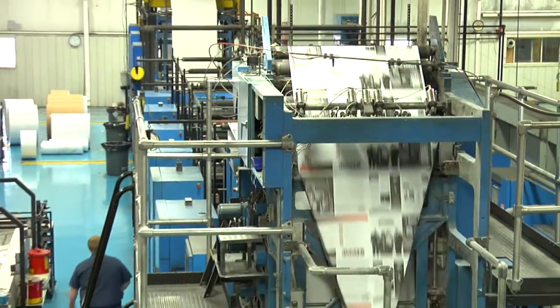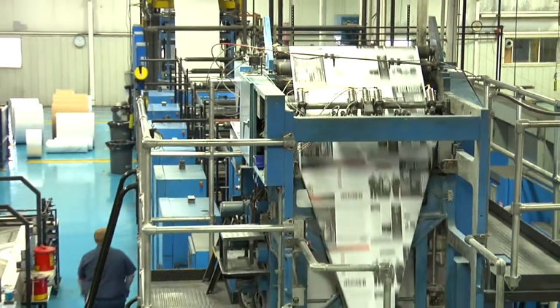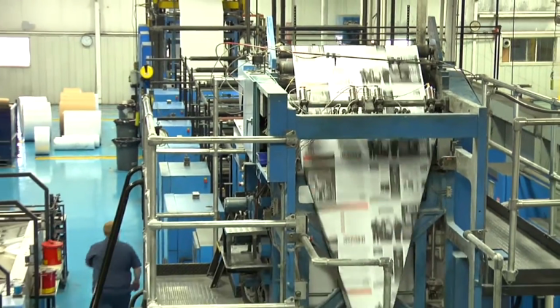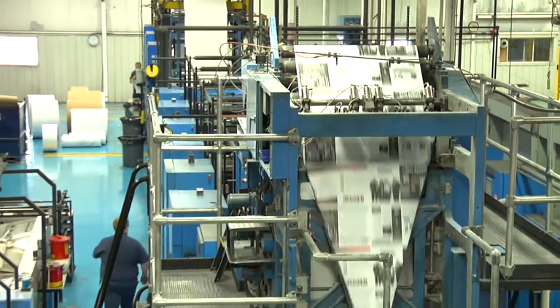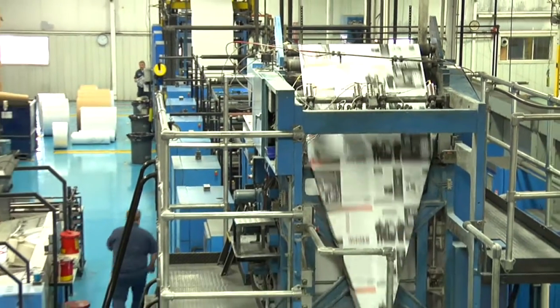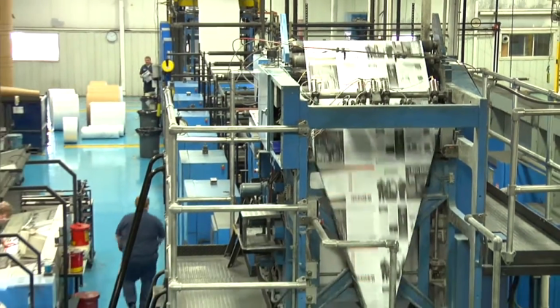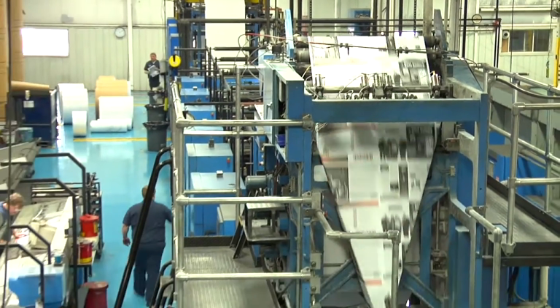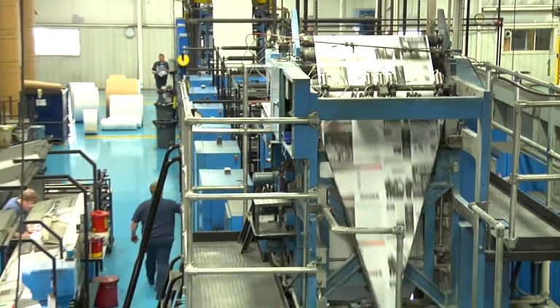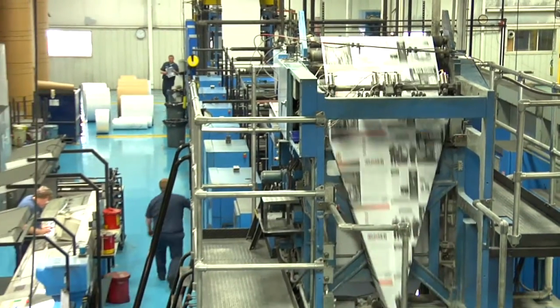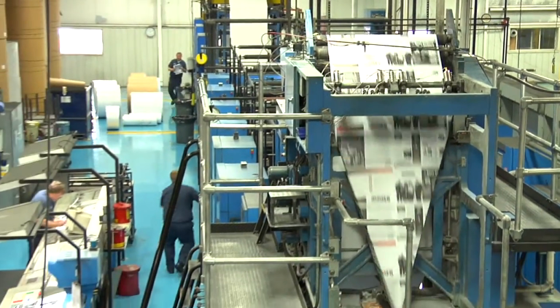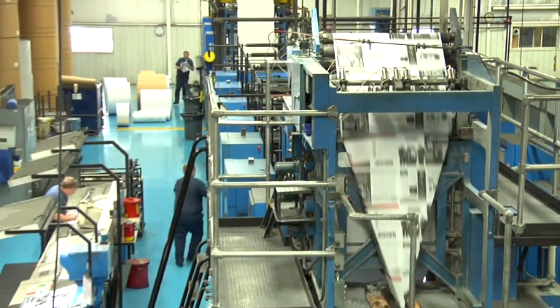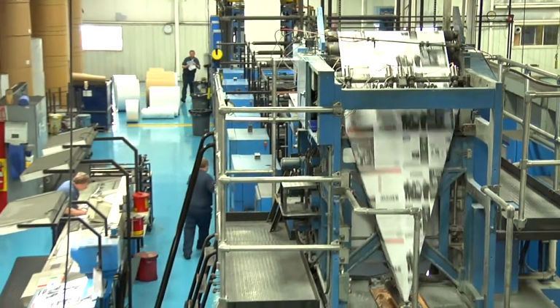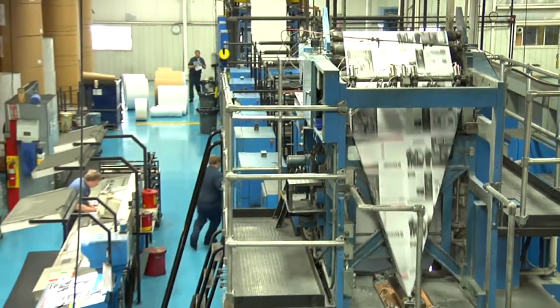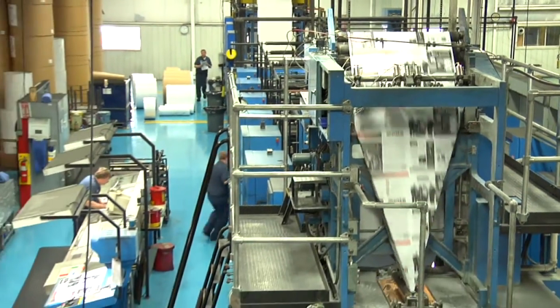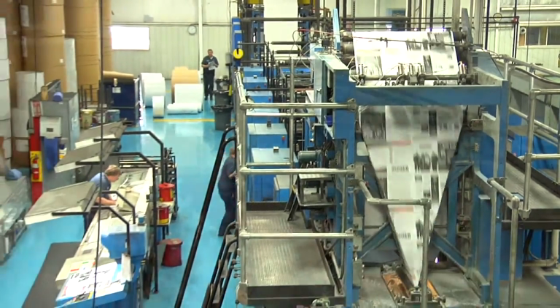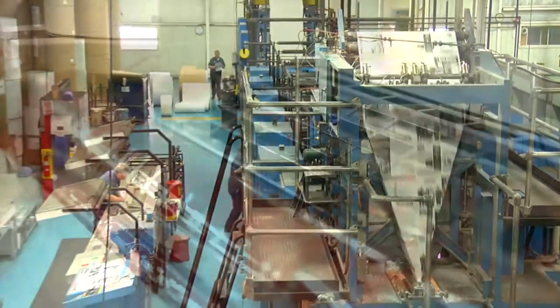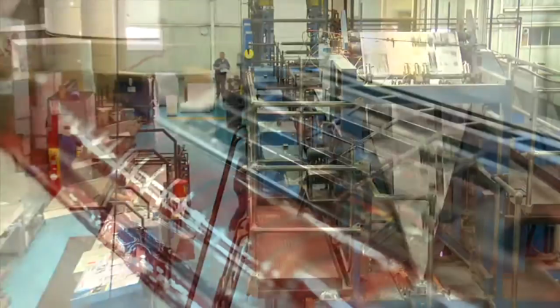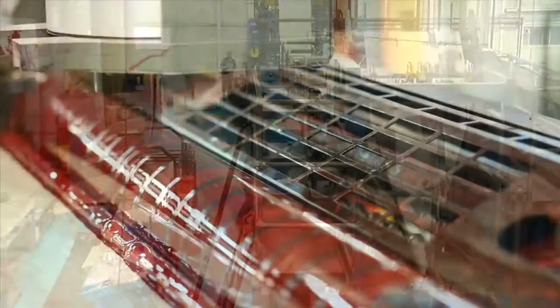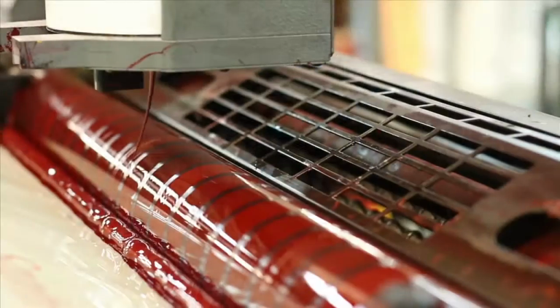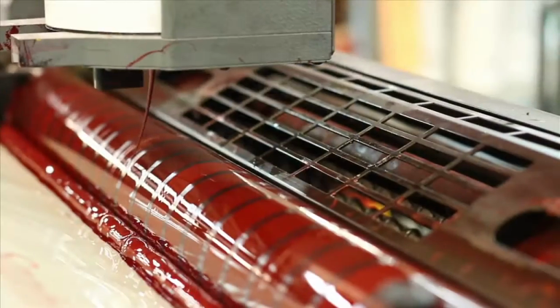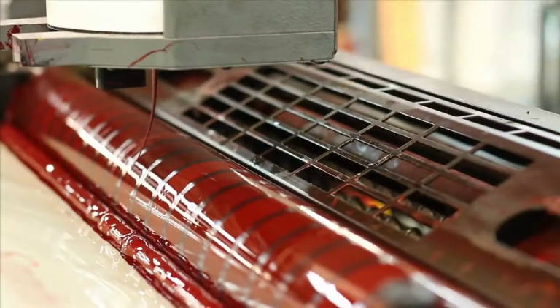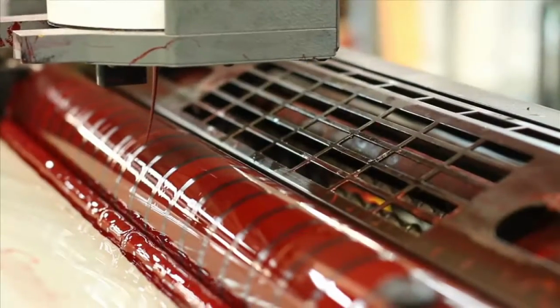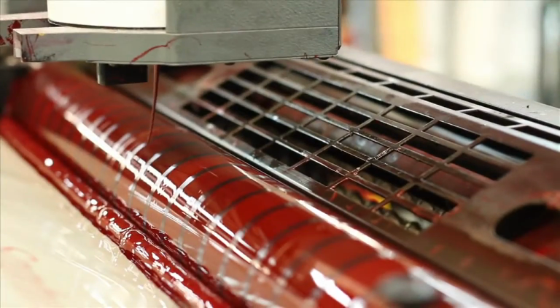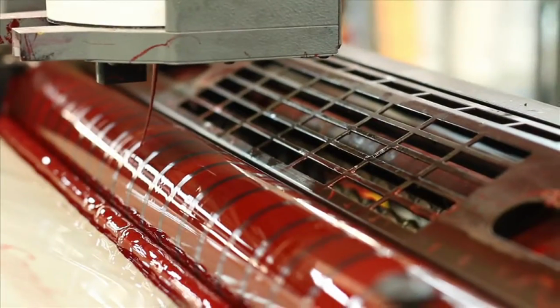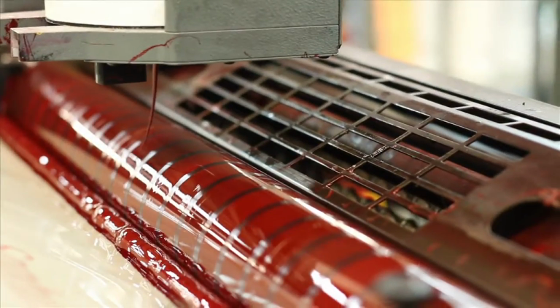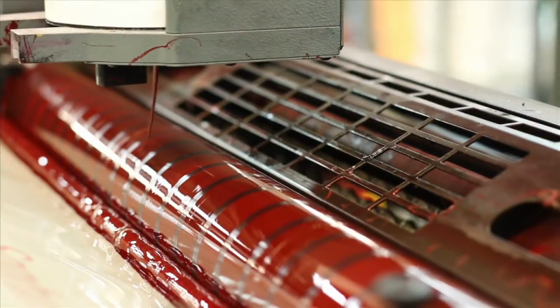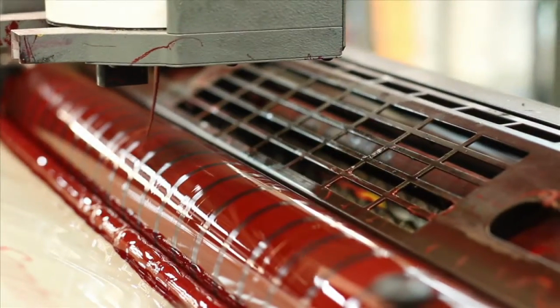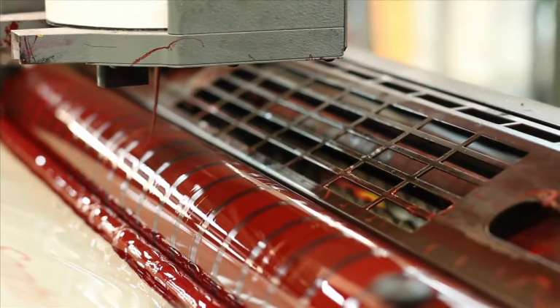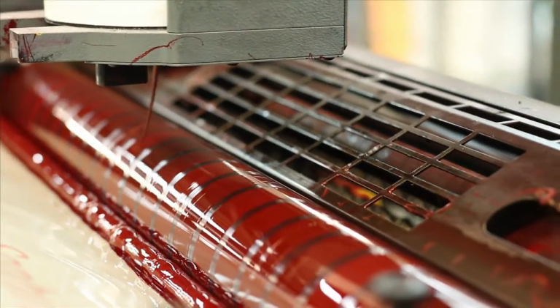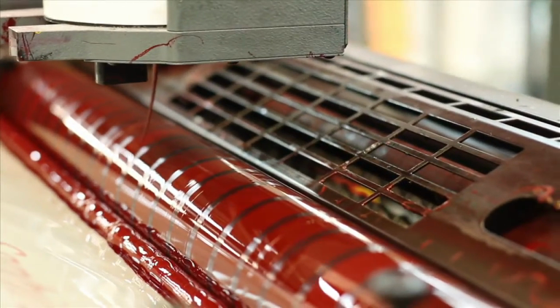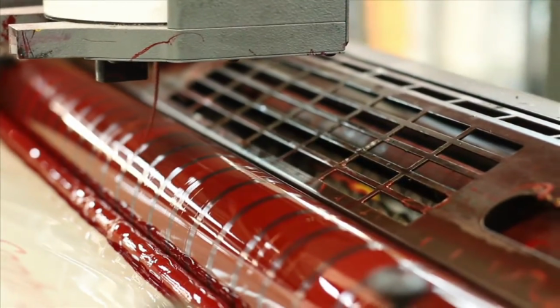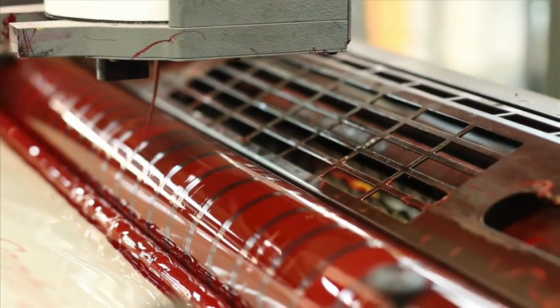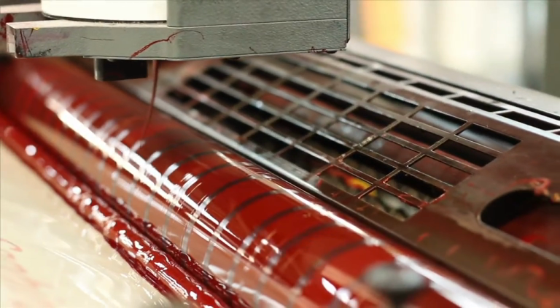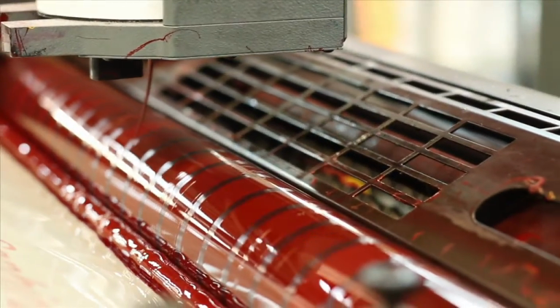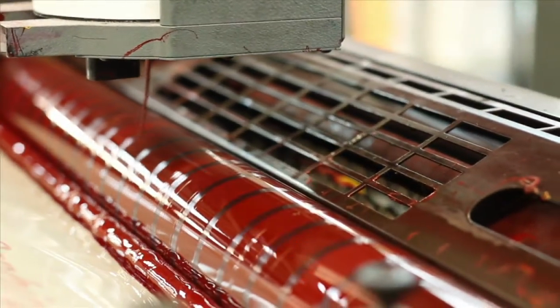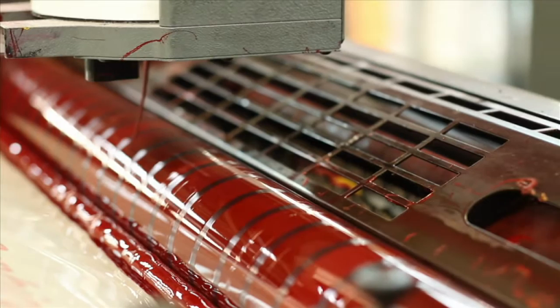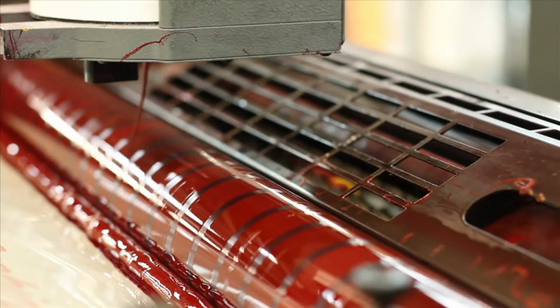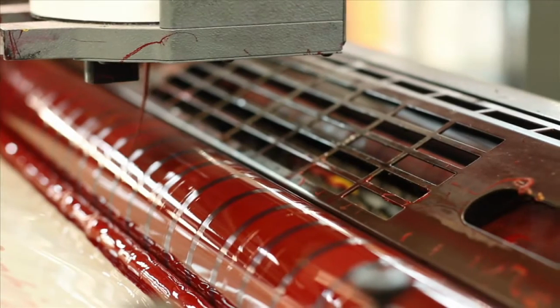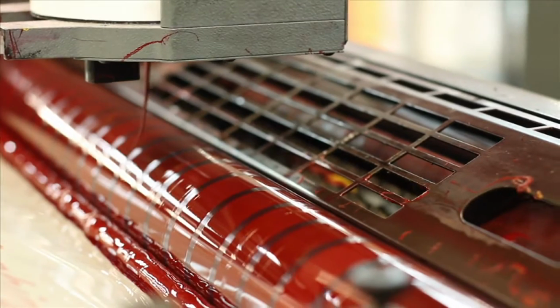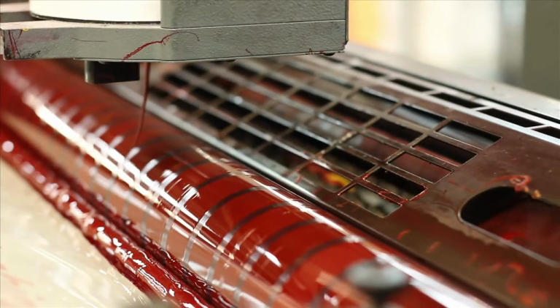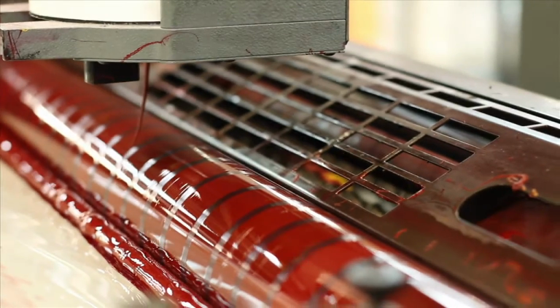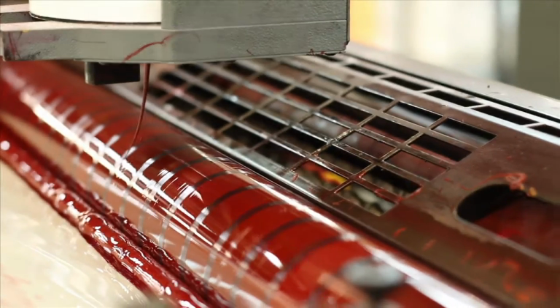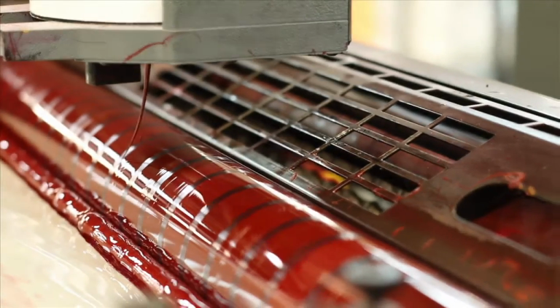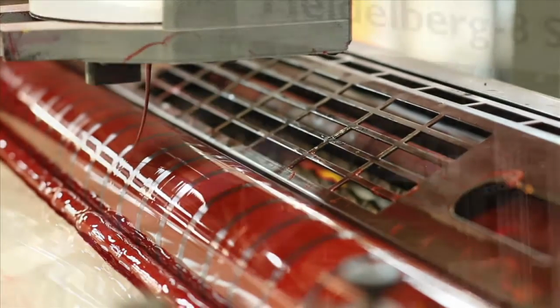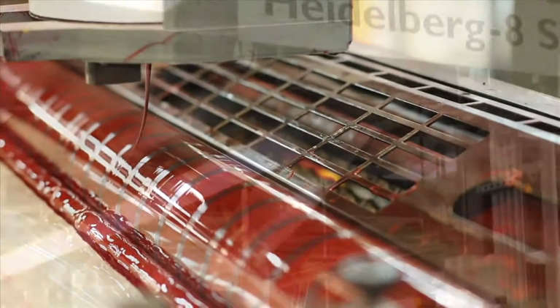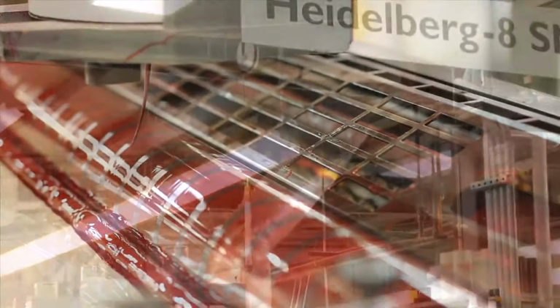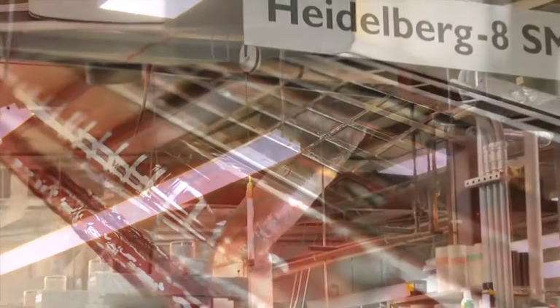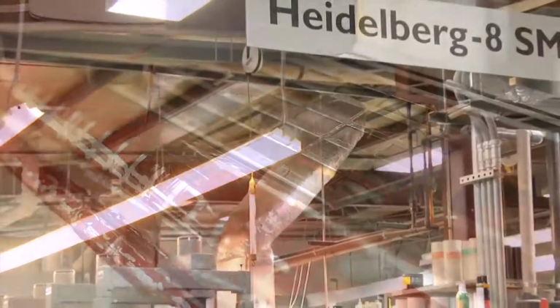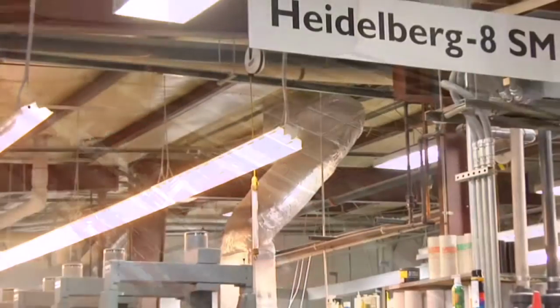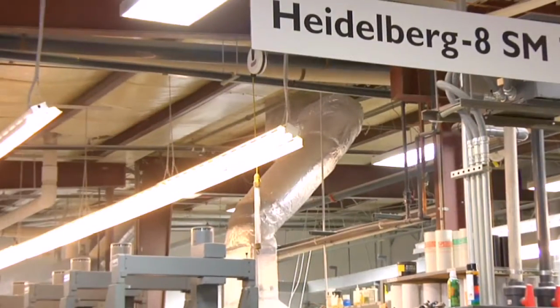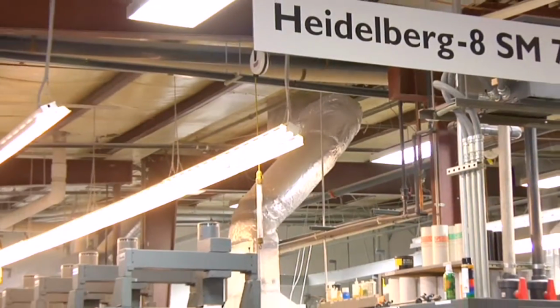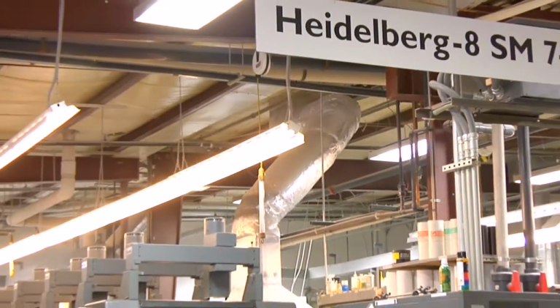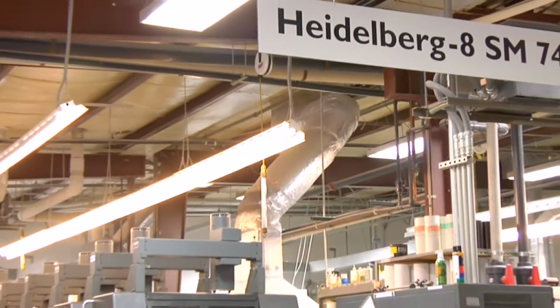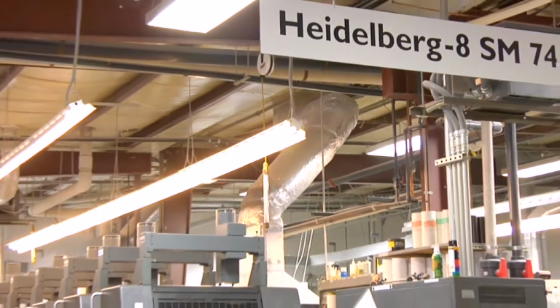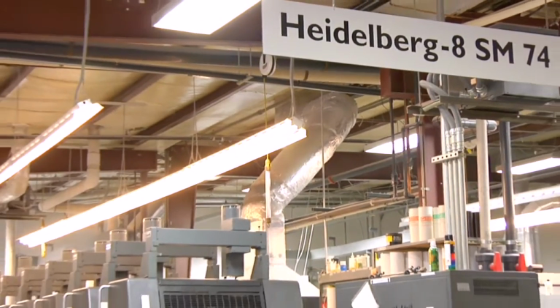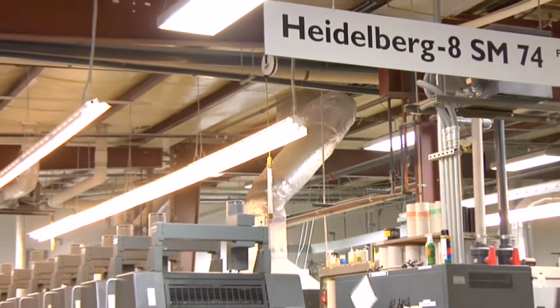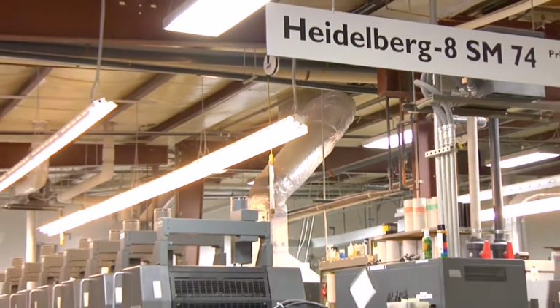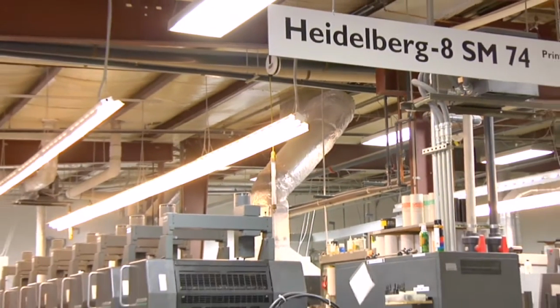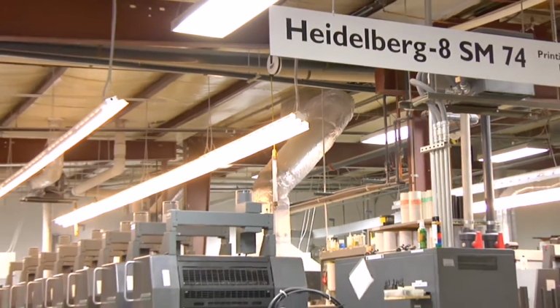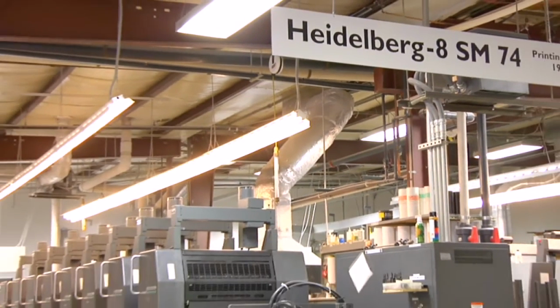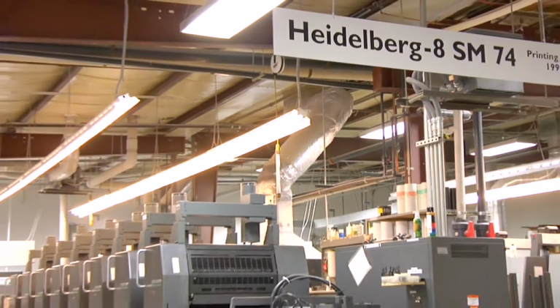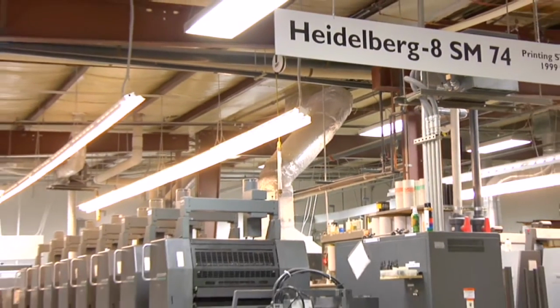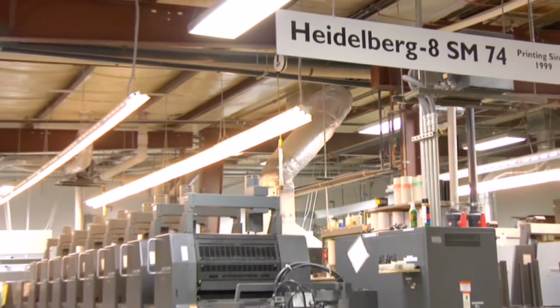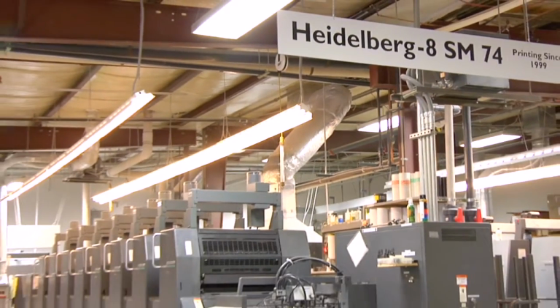Simply put, you get the right press technology for the task, with all the capacity and equipment redundancy you need during crunch times.